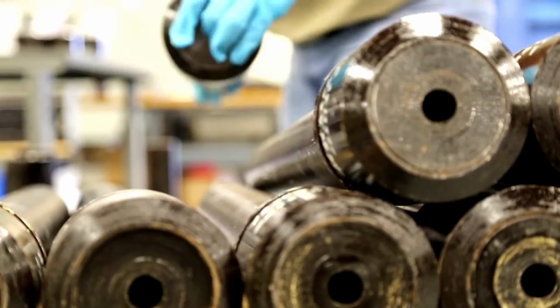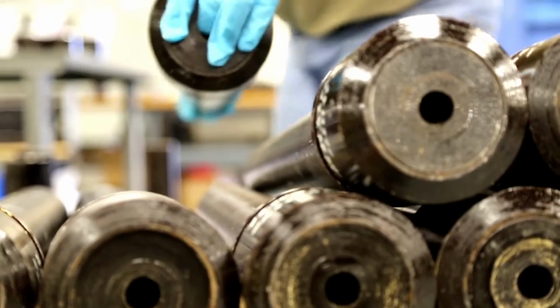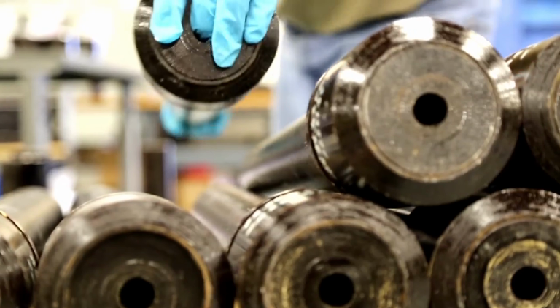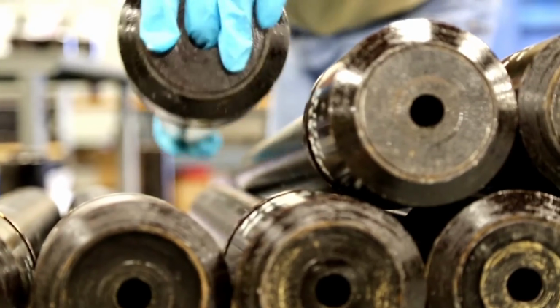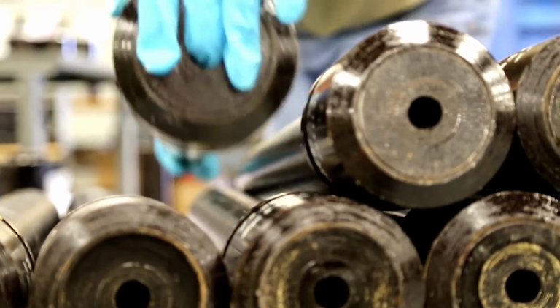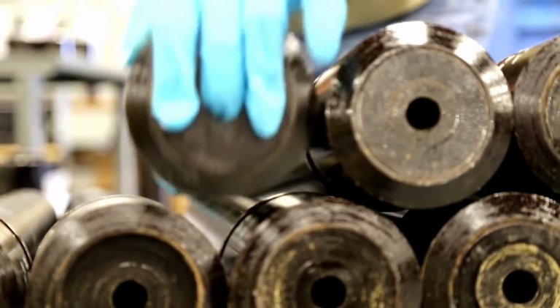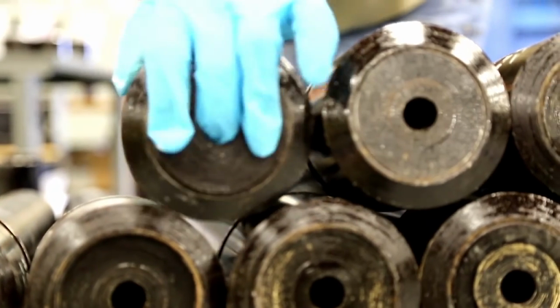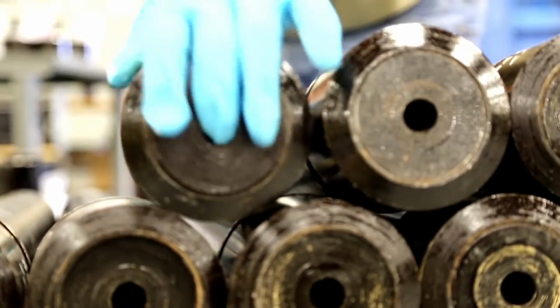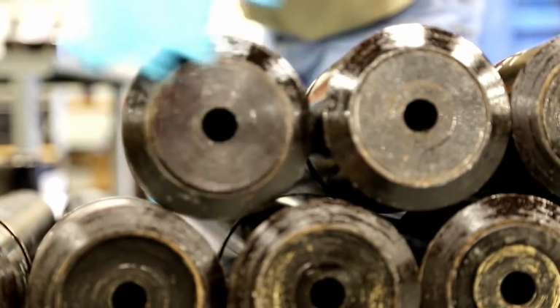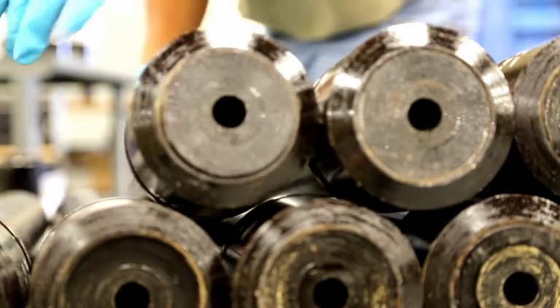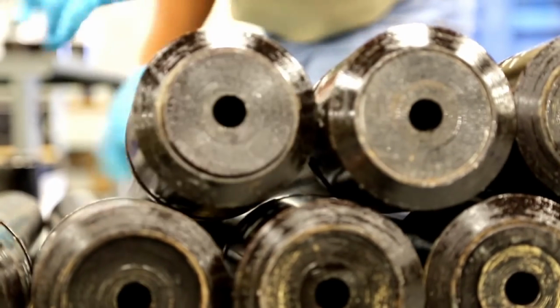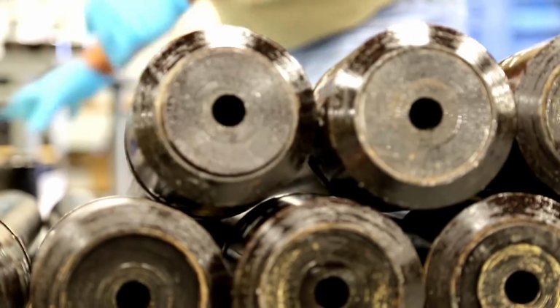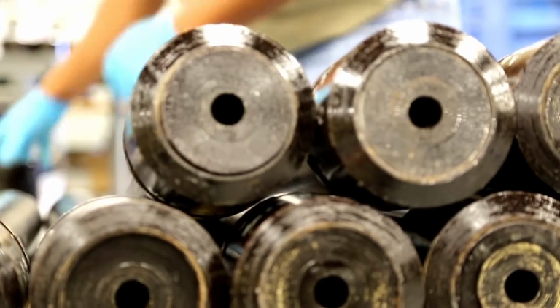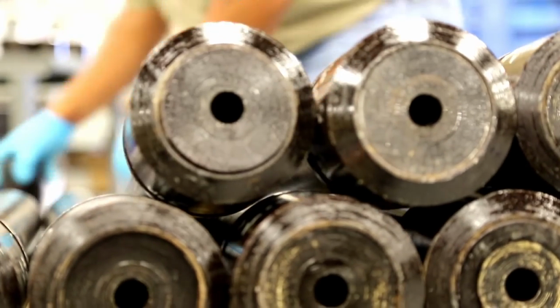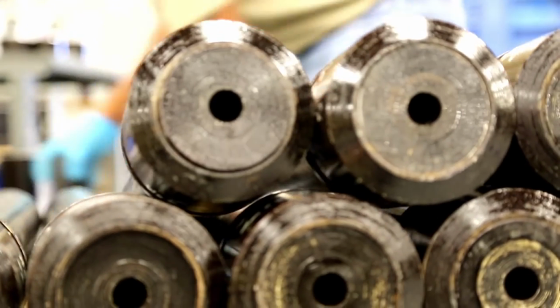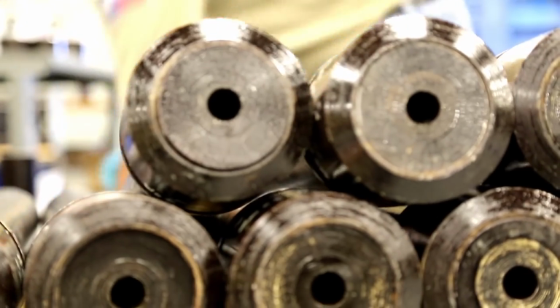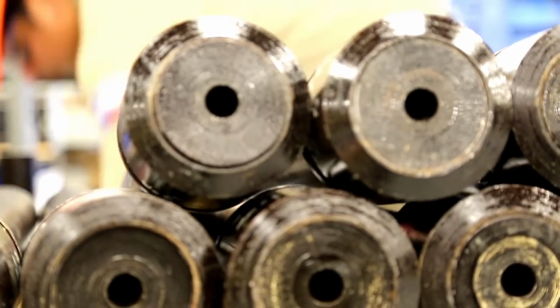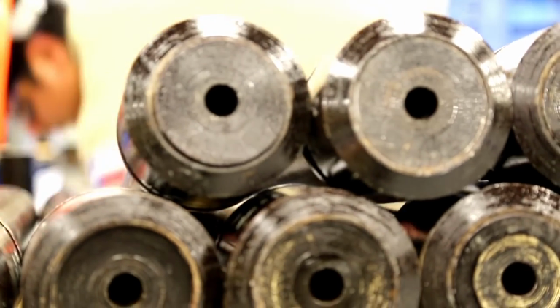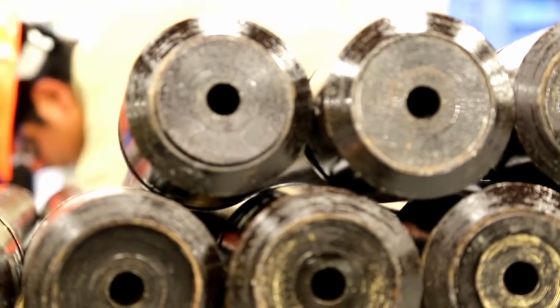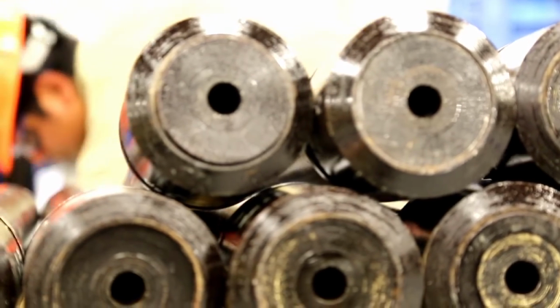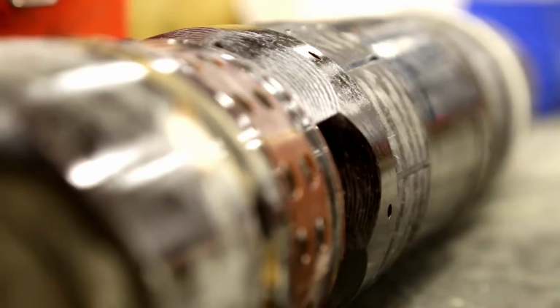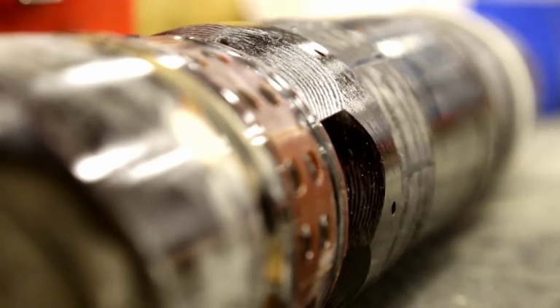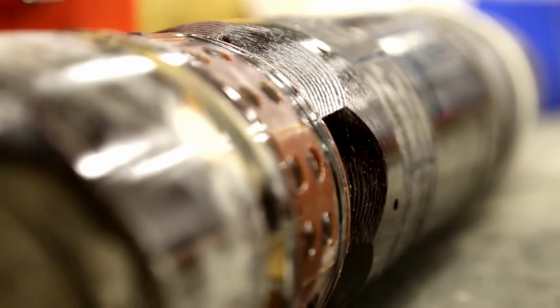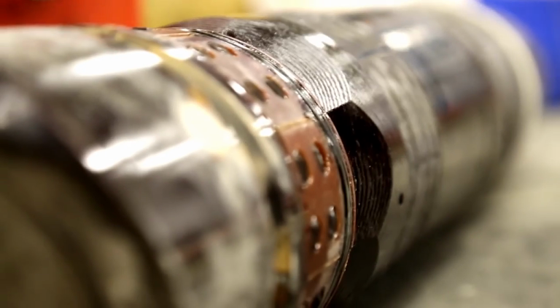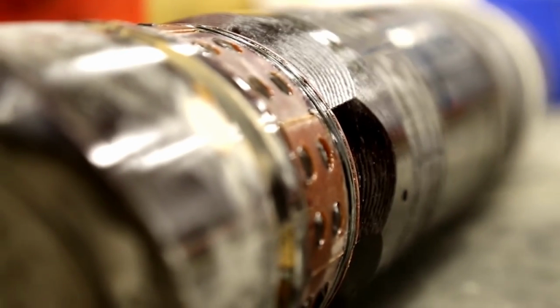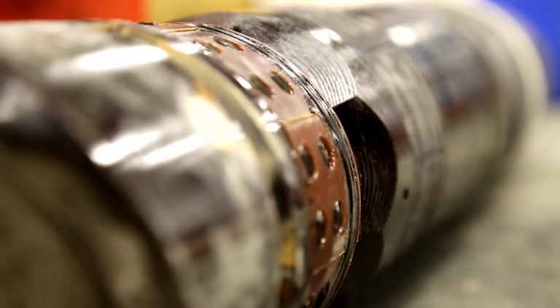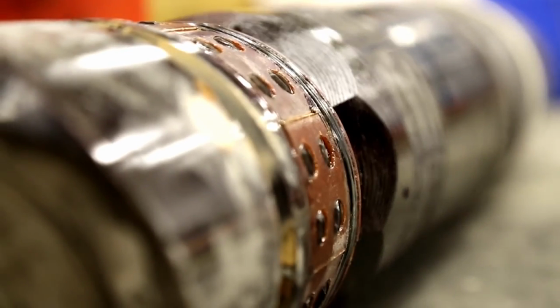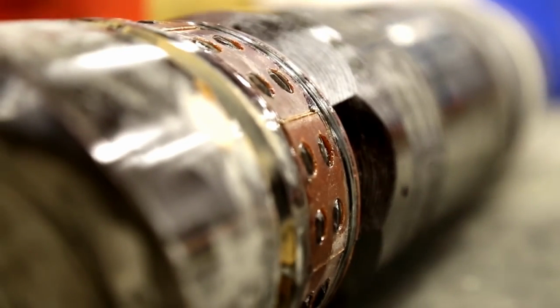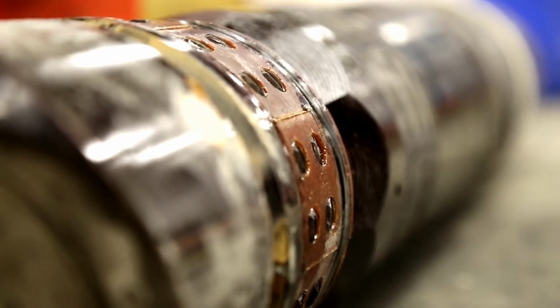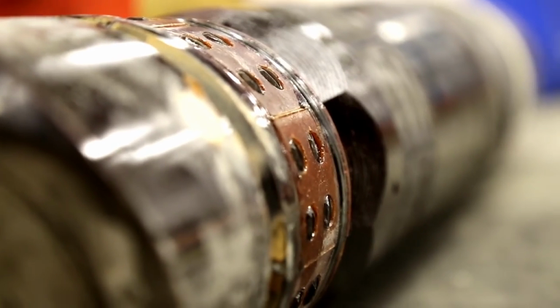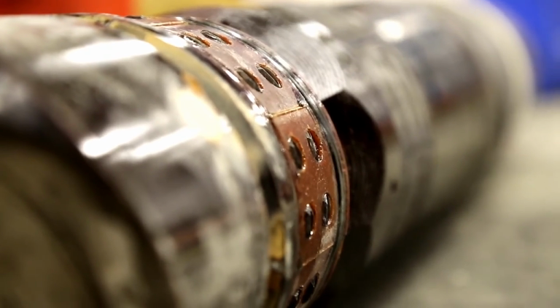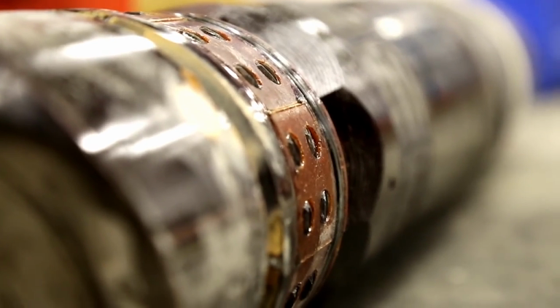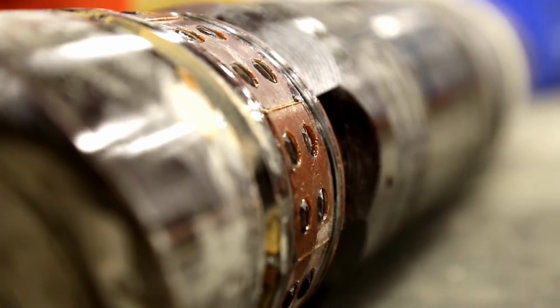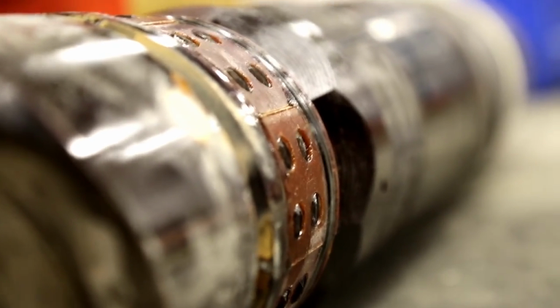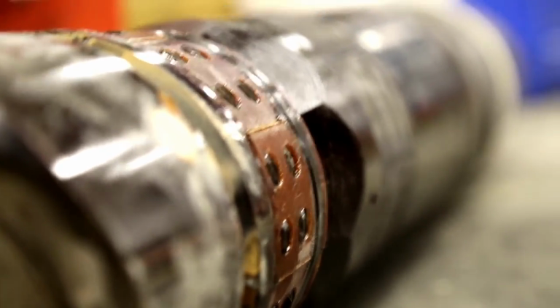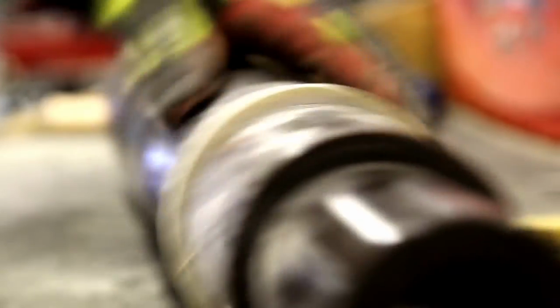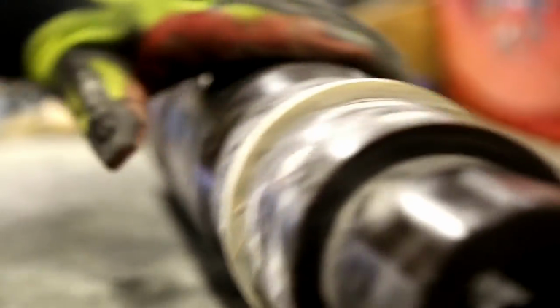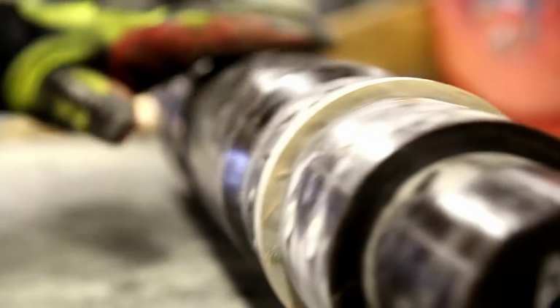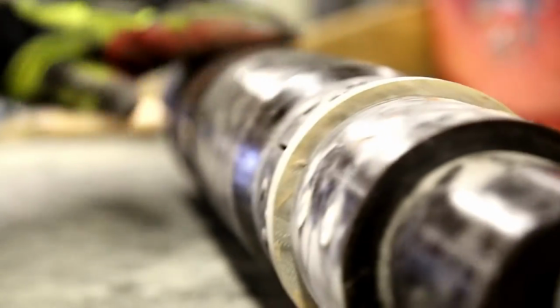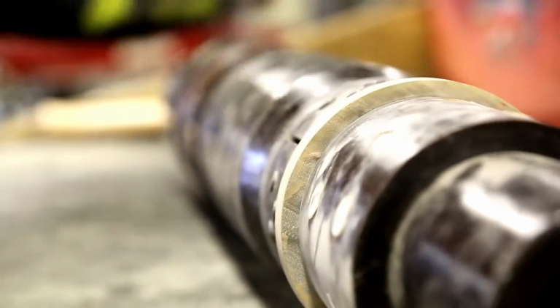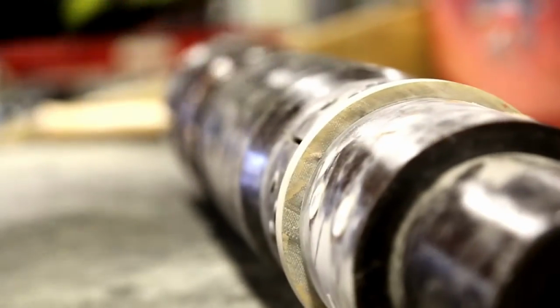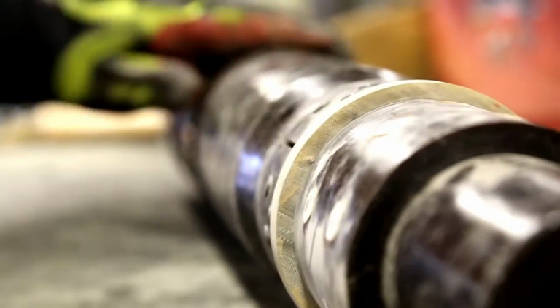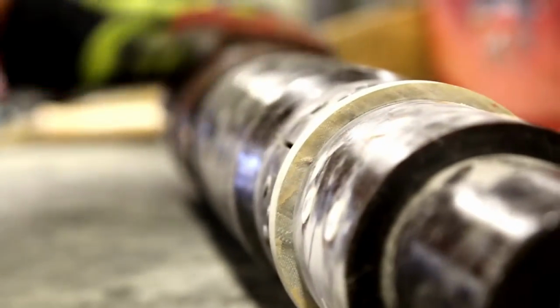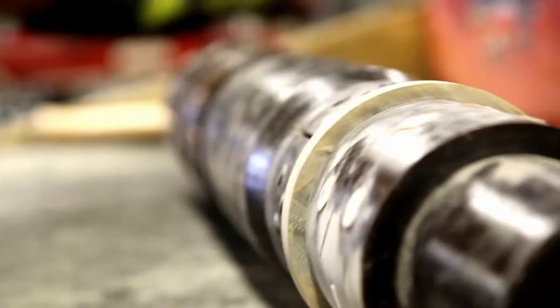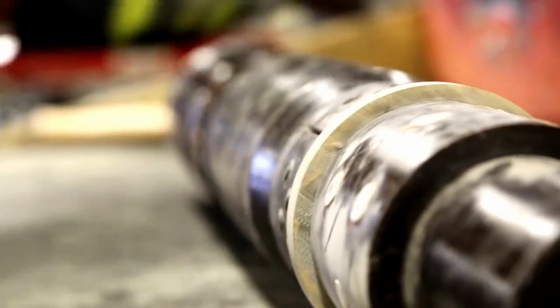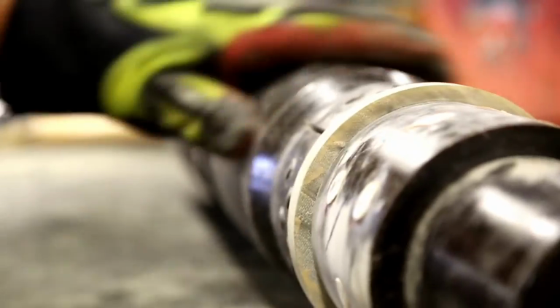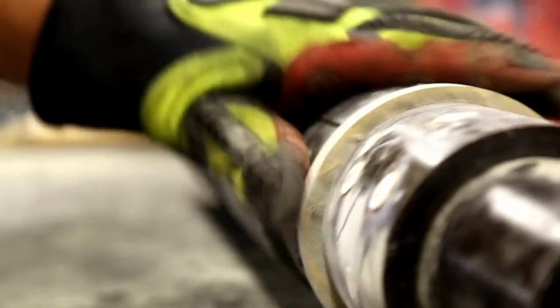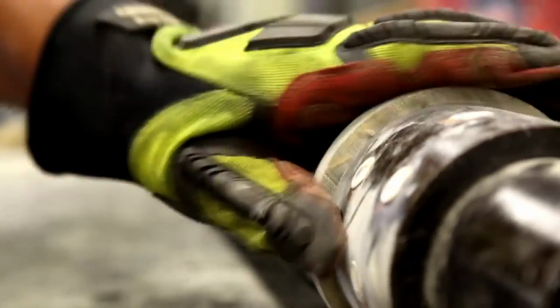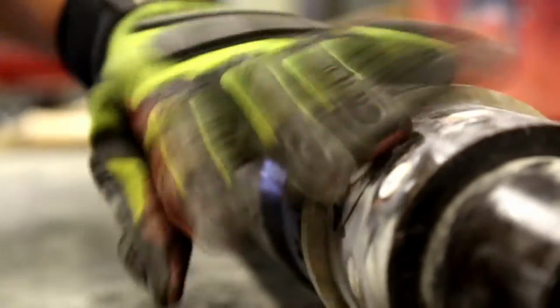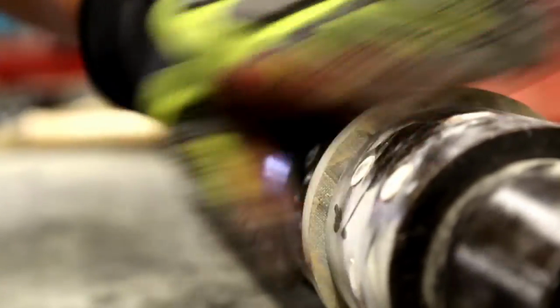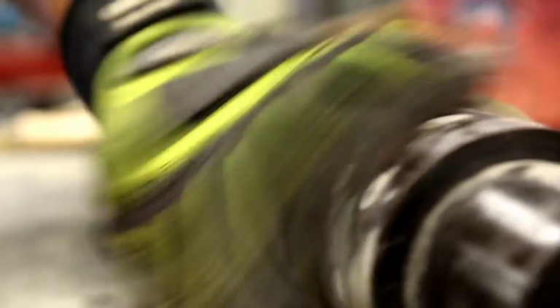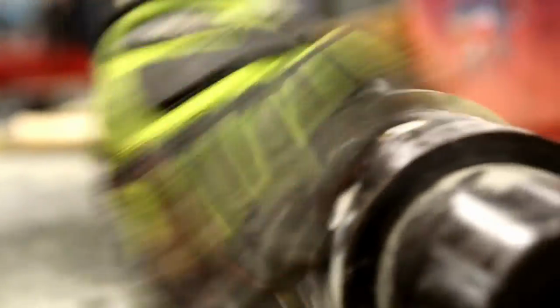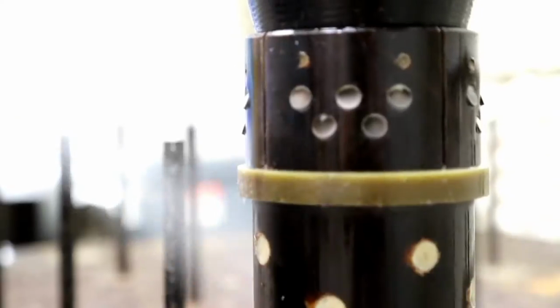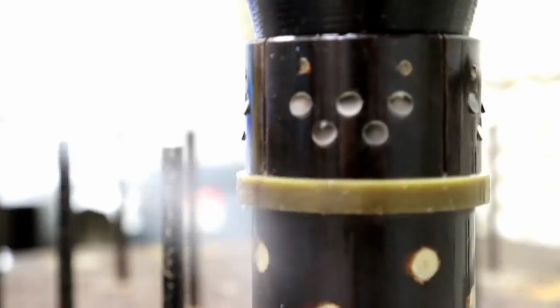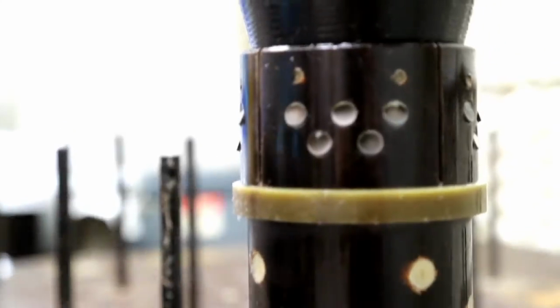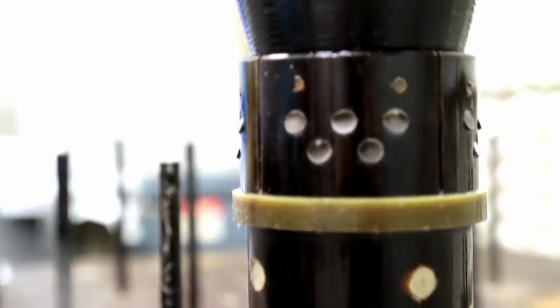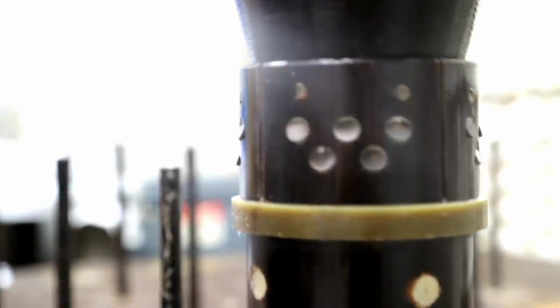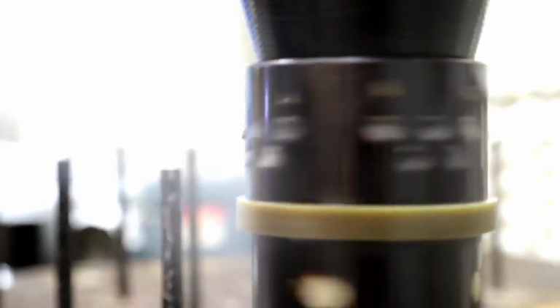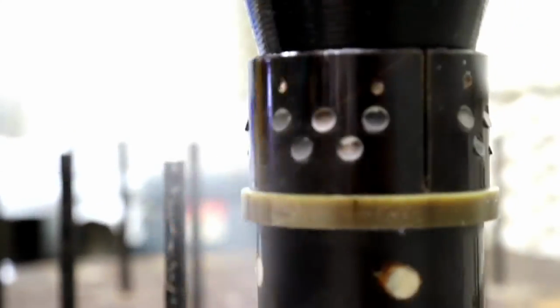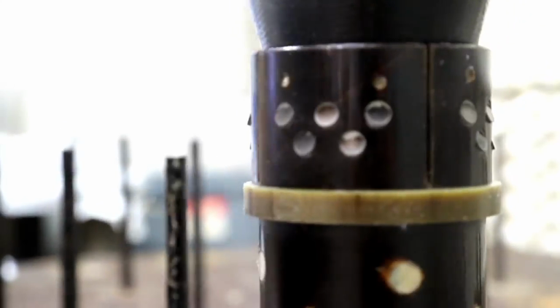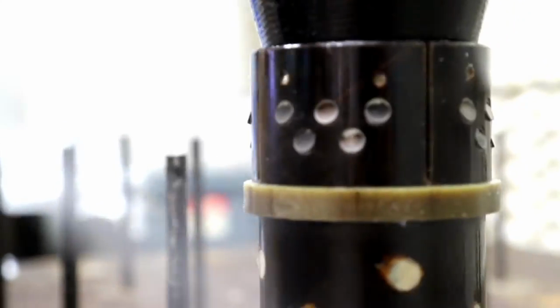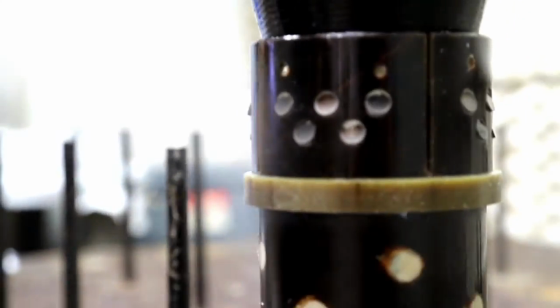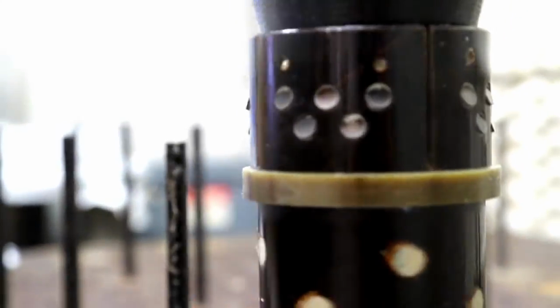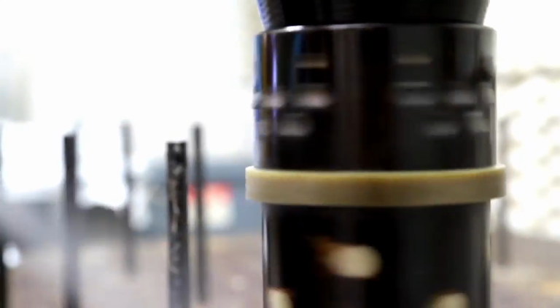Then, assembly begins. The end result is a high strength, high integrity product, ready to go to work for you downhole.